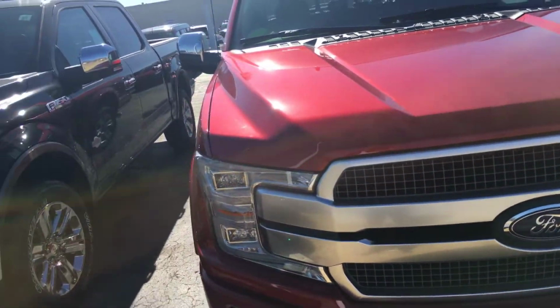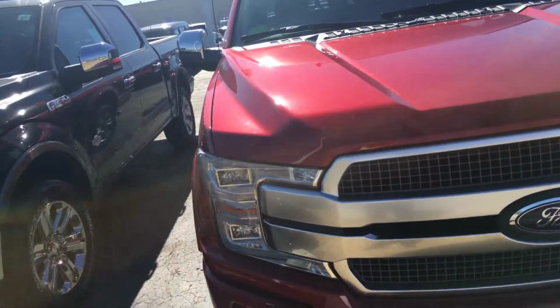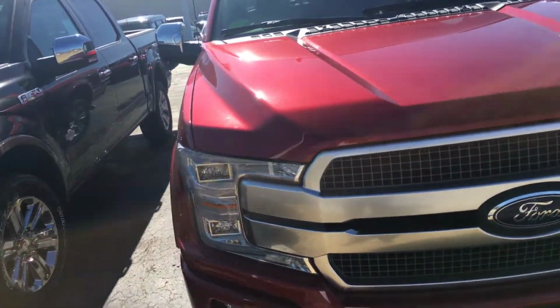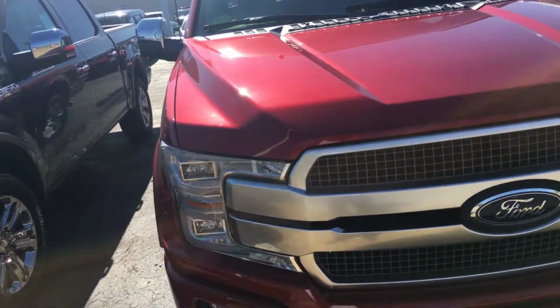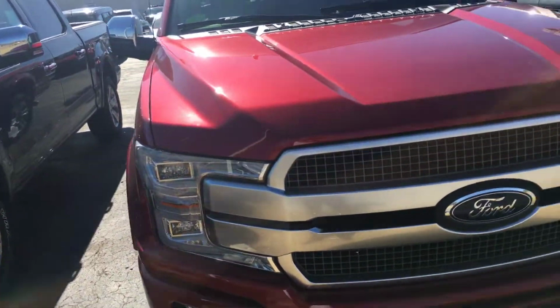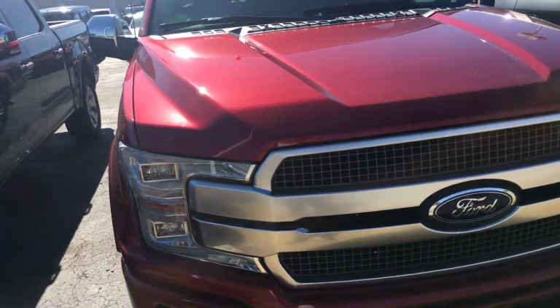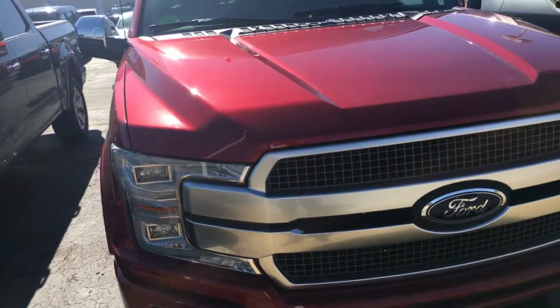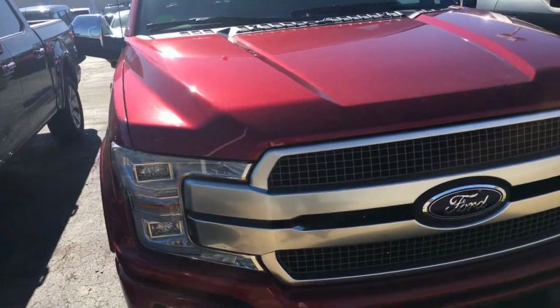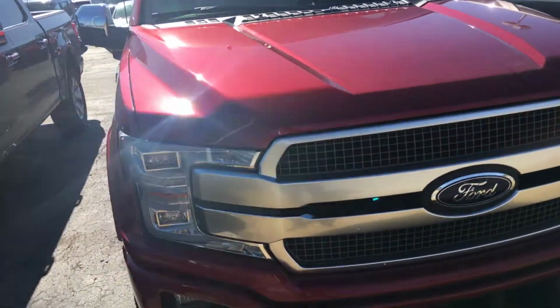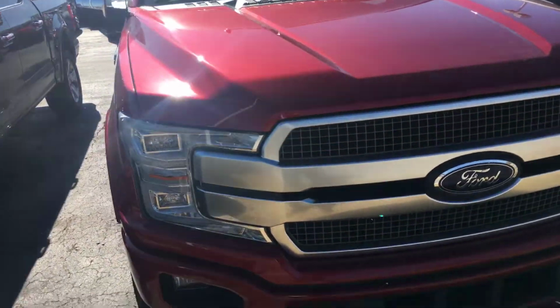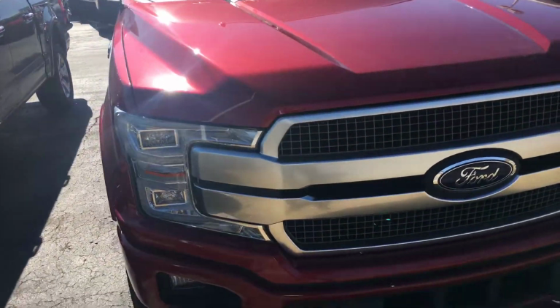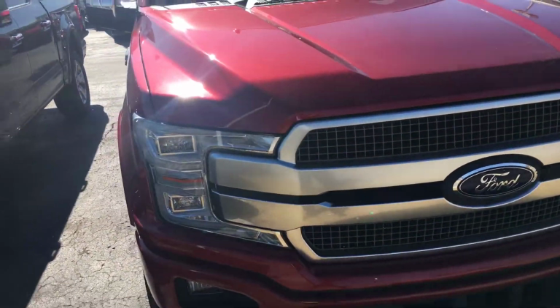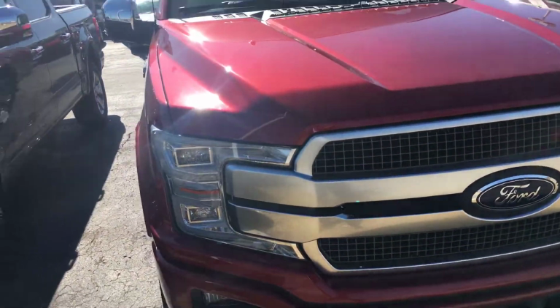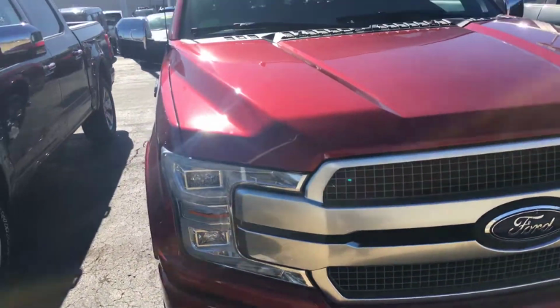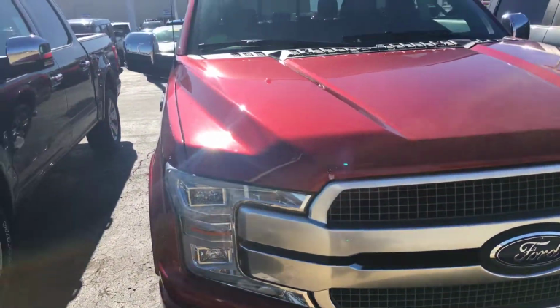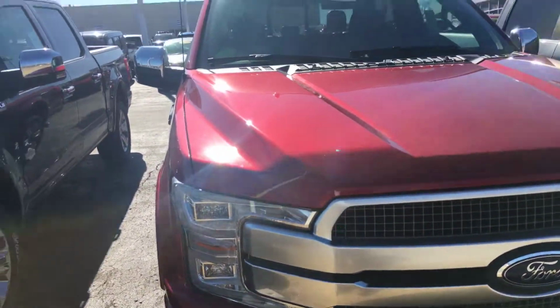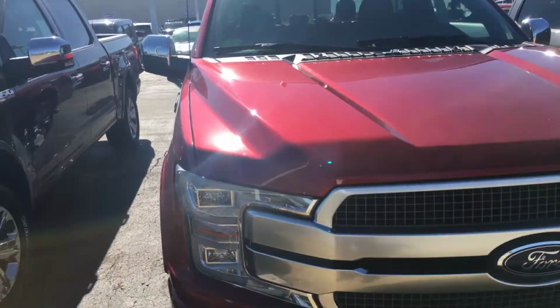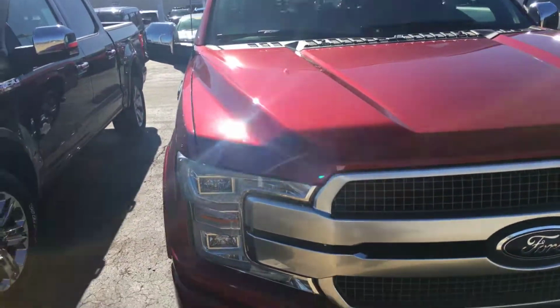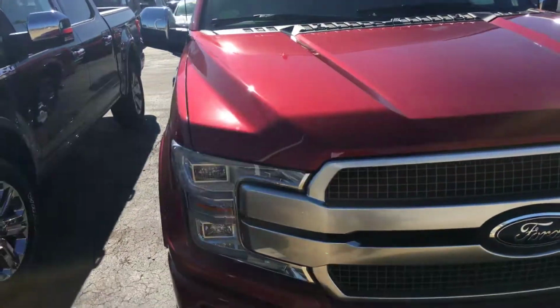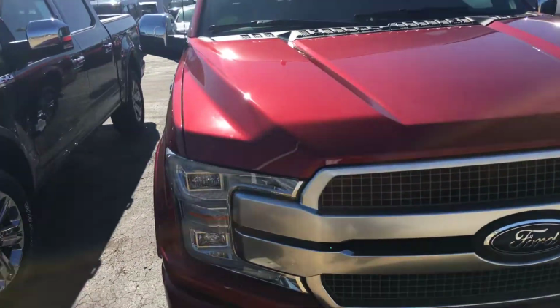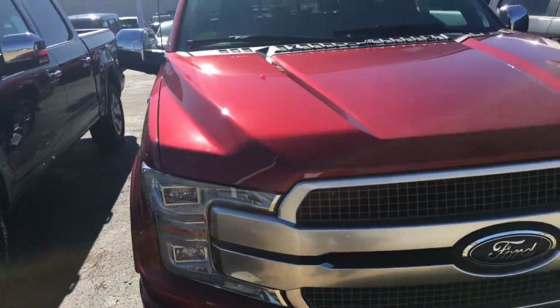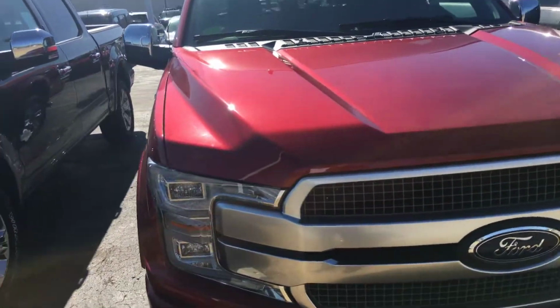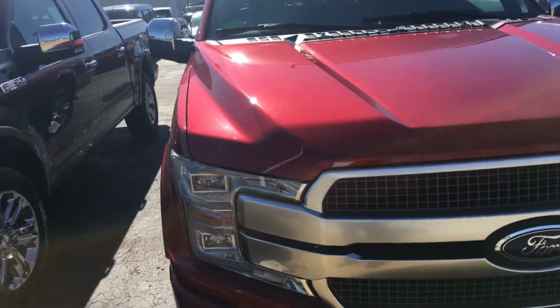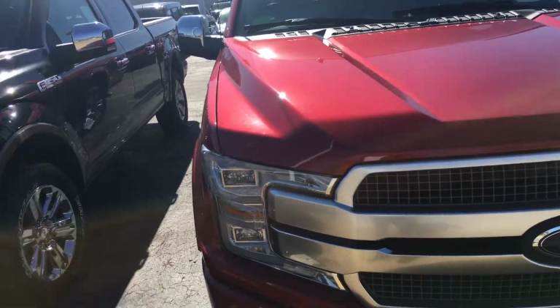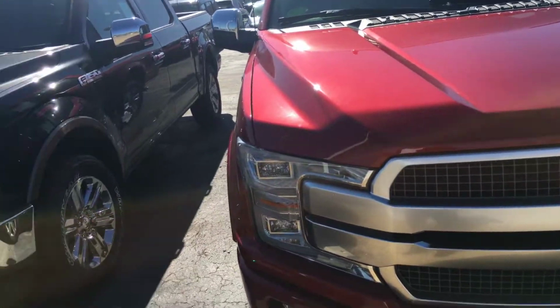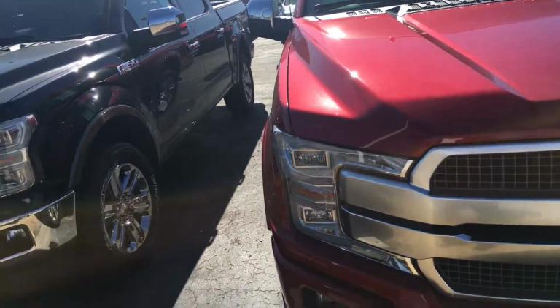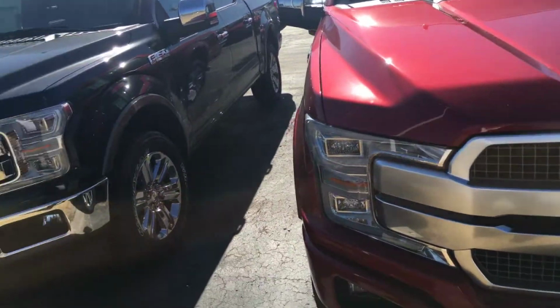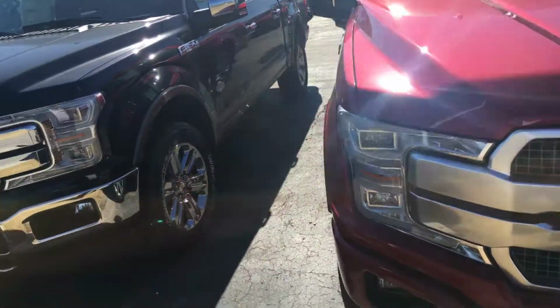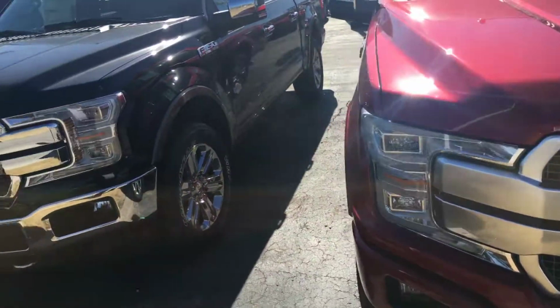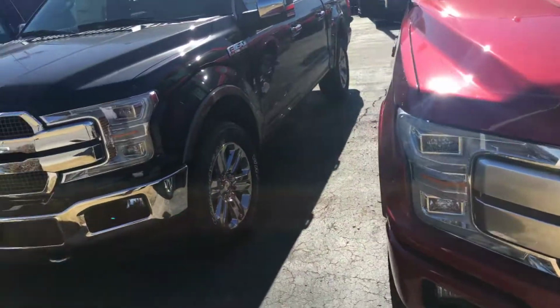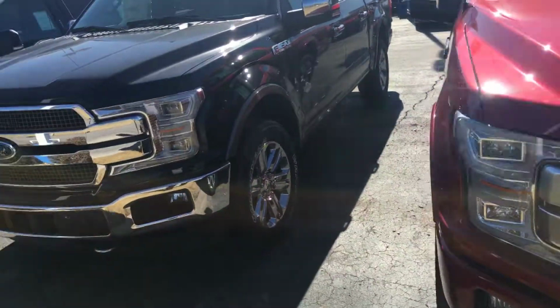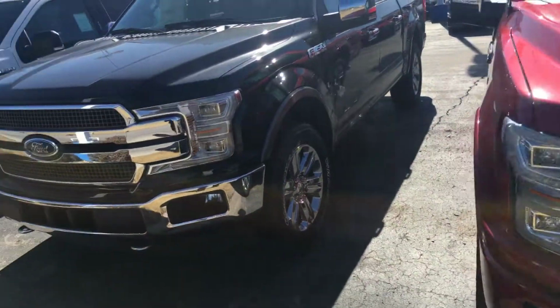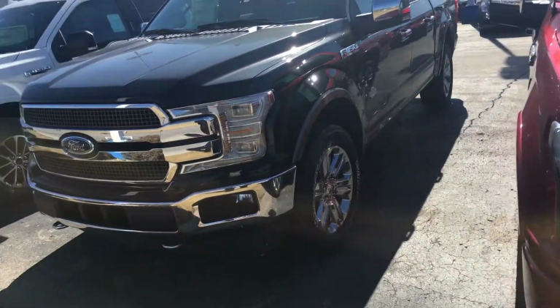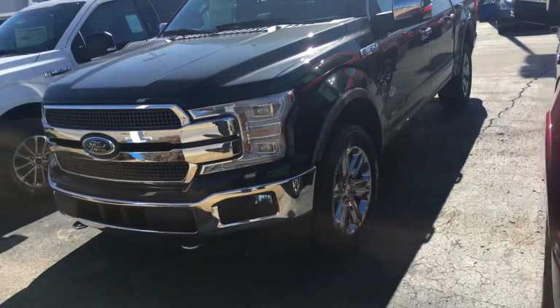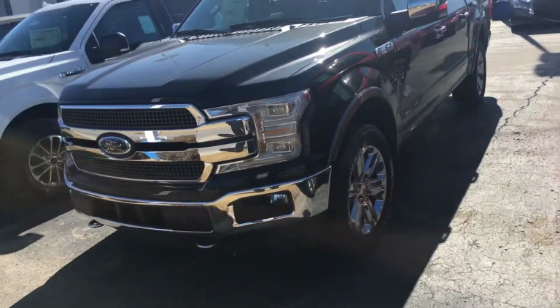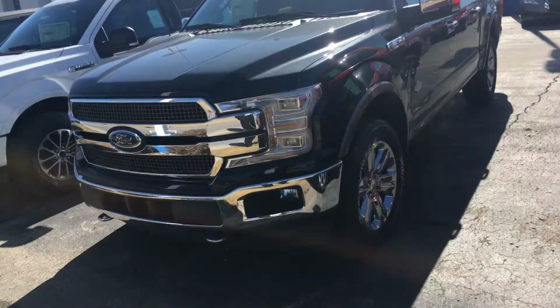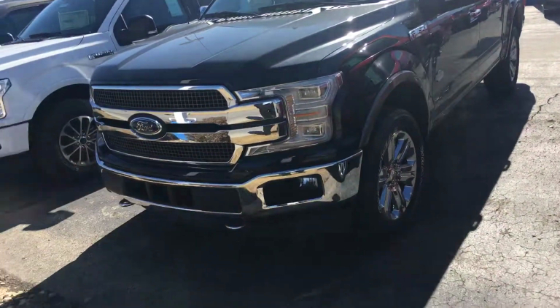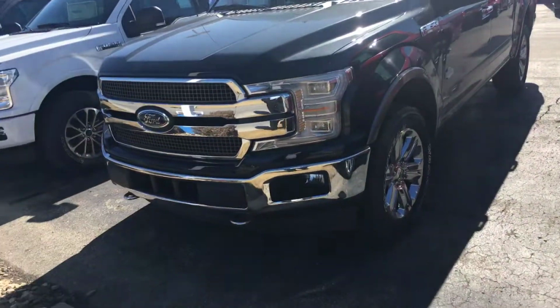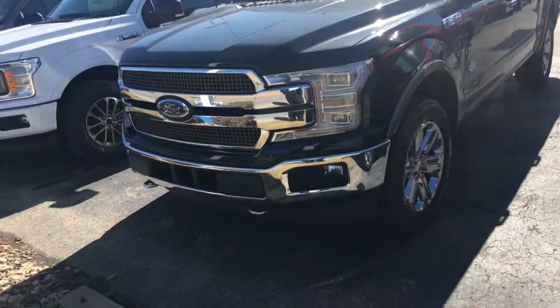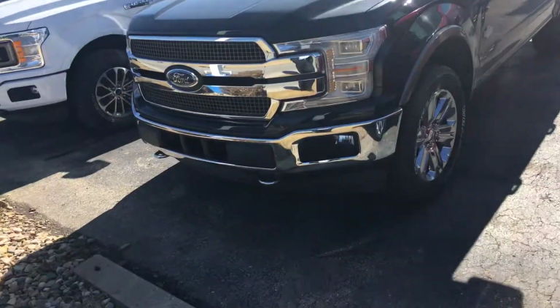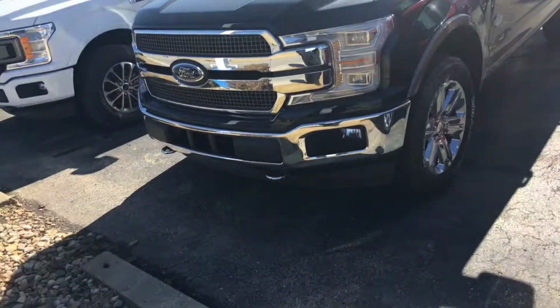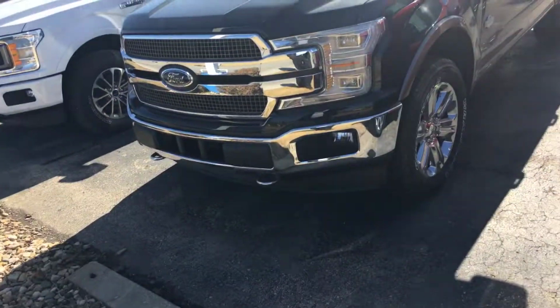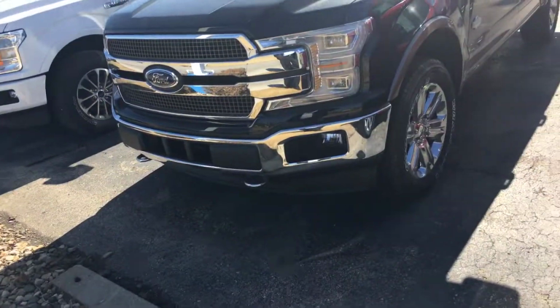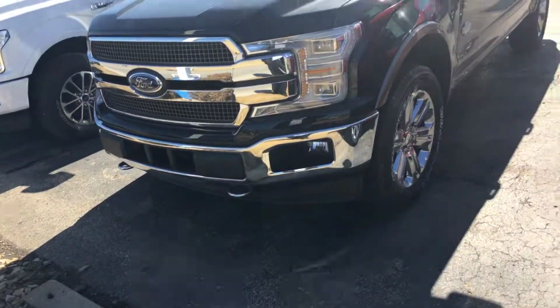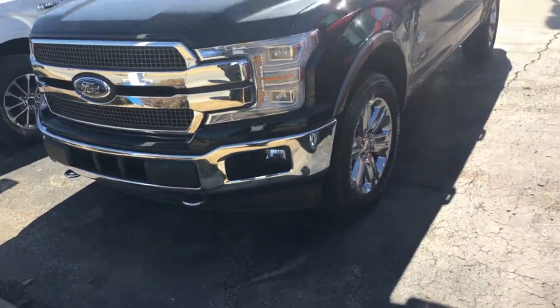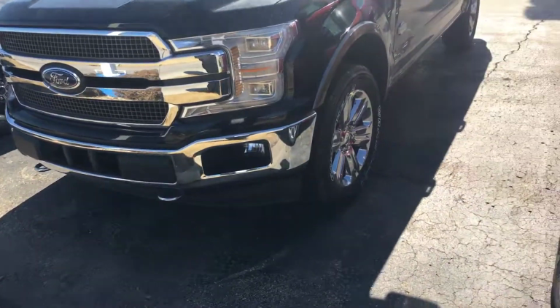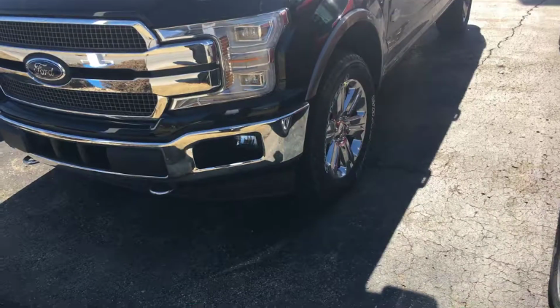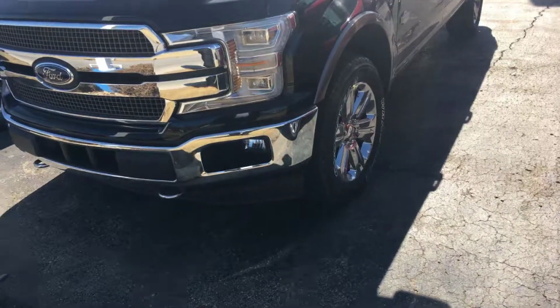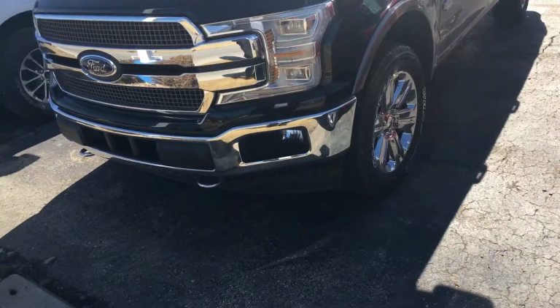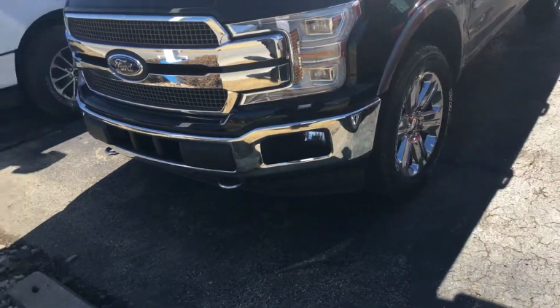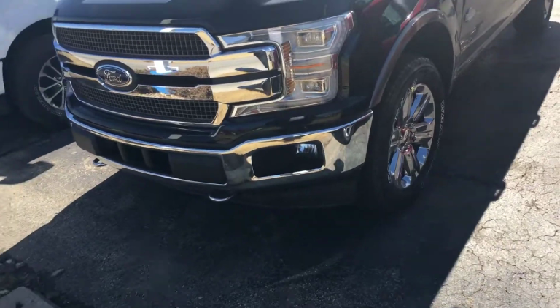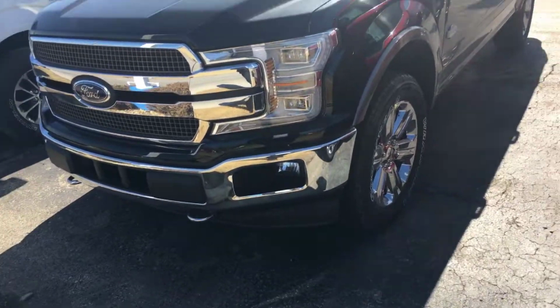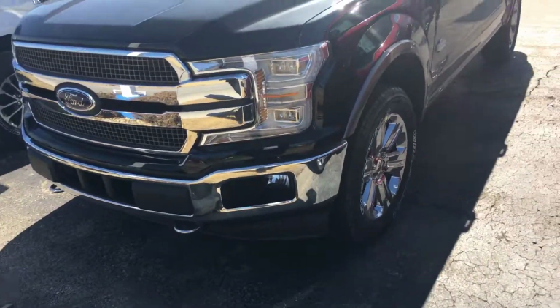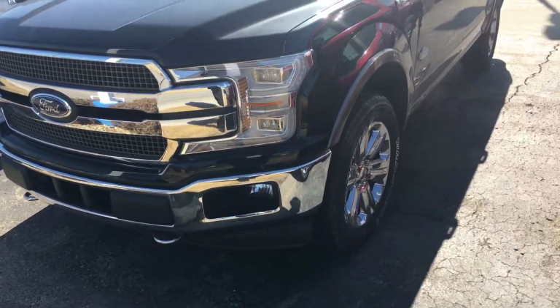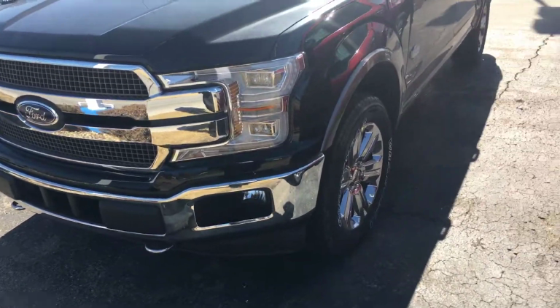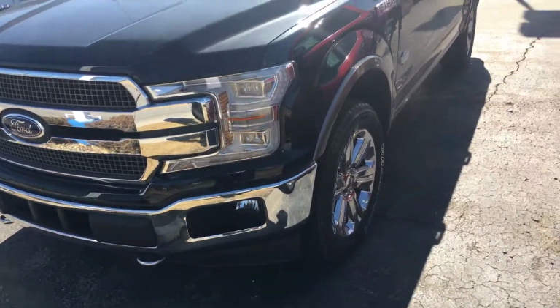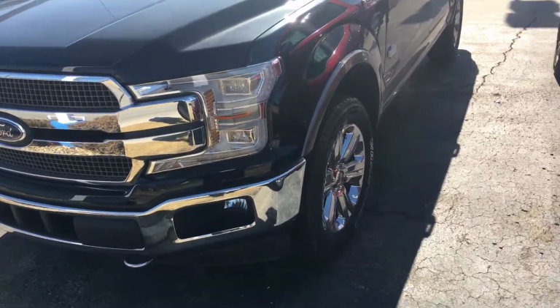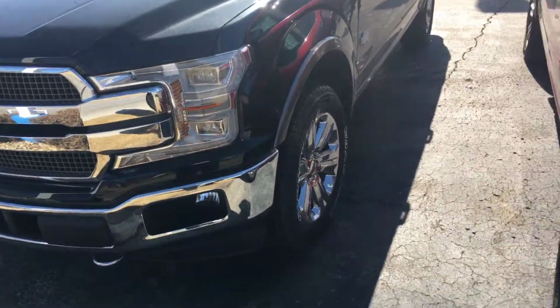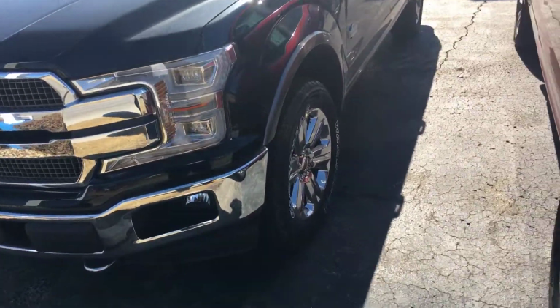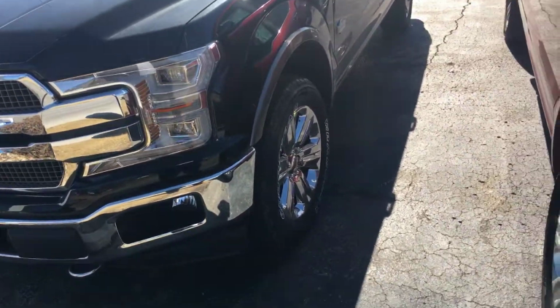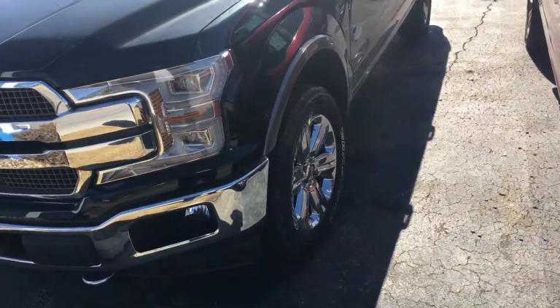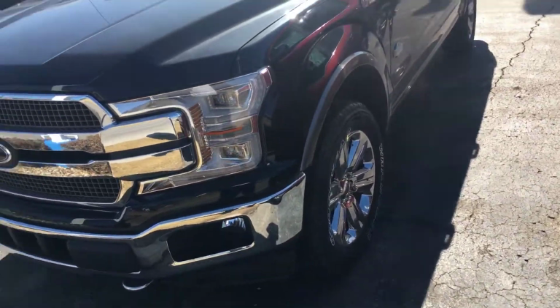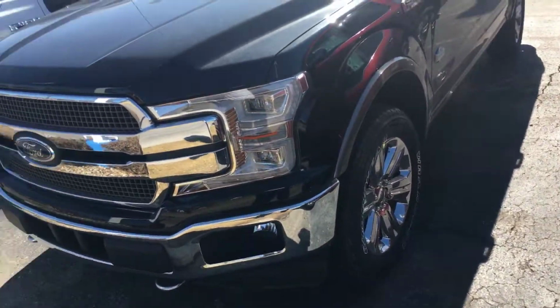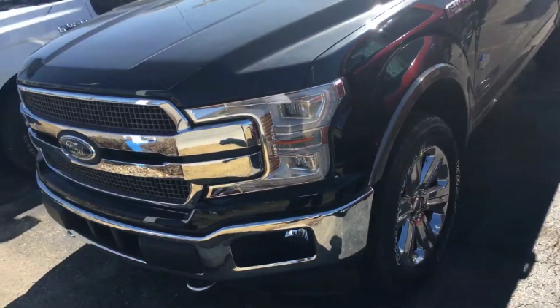I have the ruby red one here, a black one, a white one, and another black one.